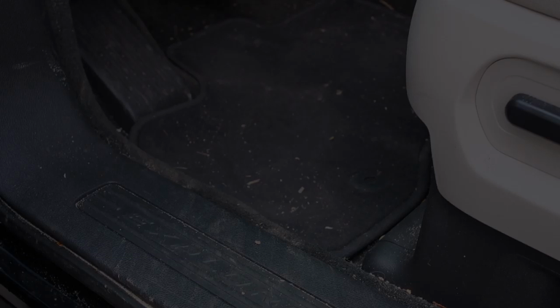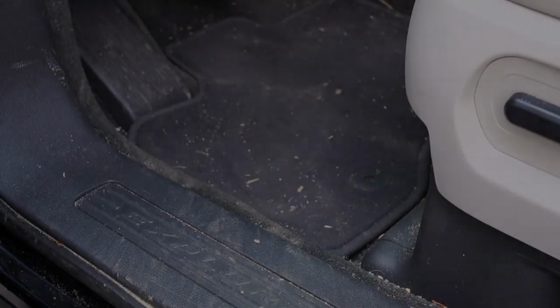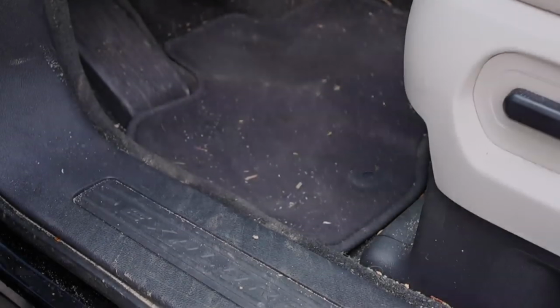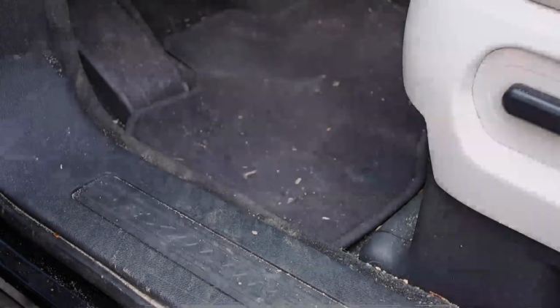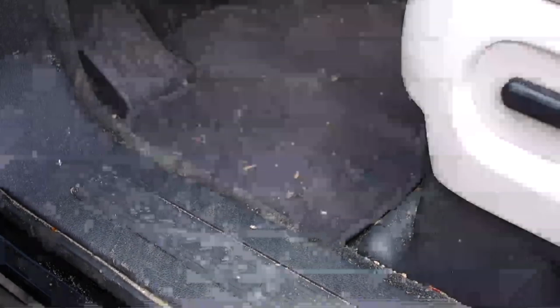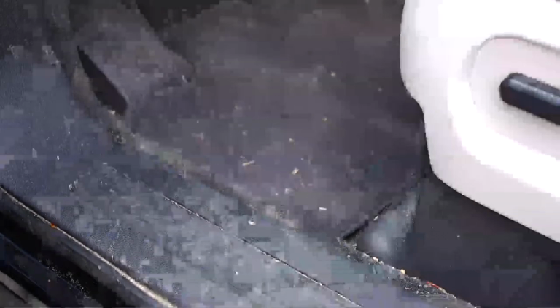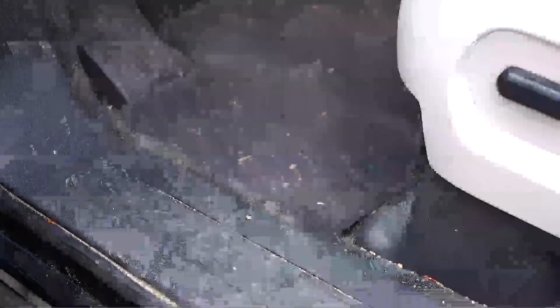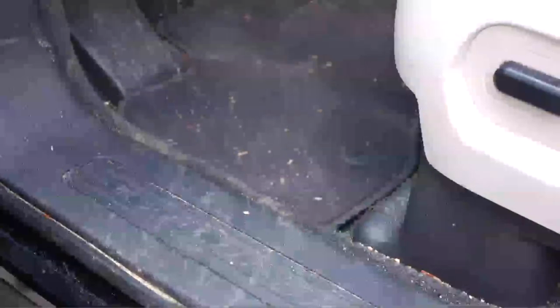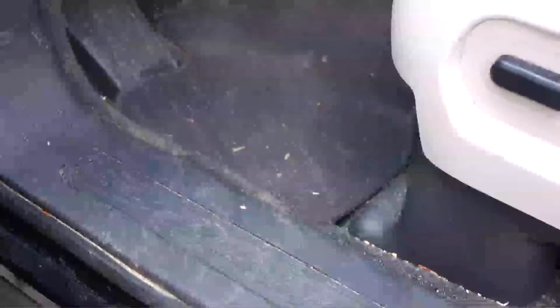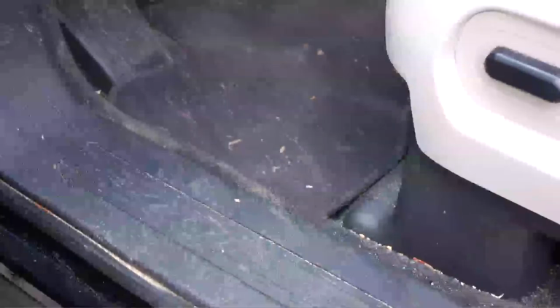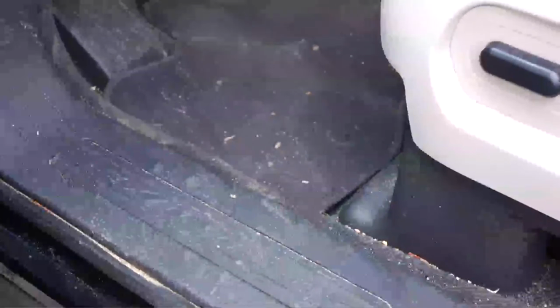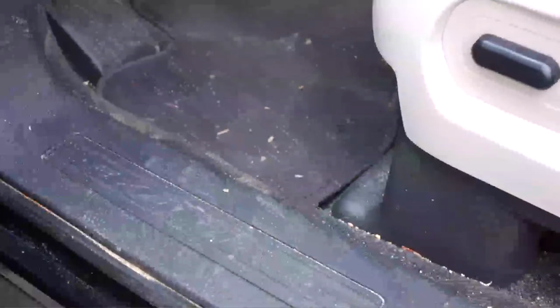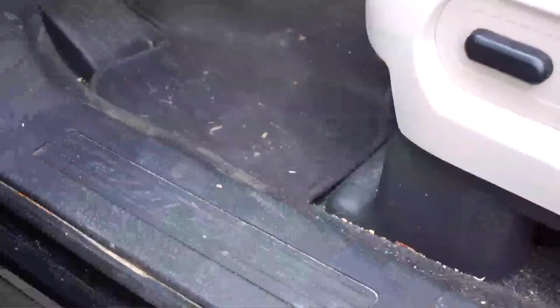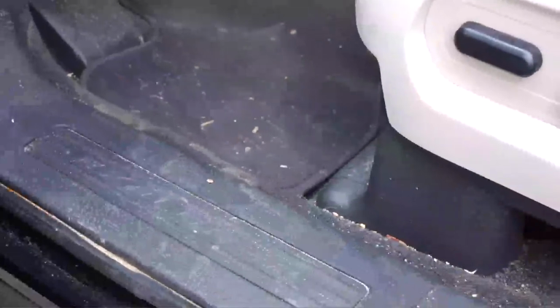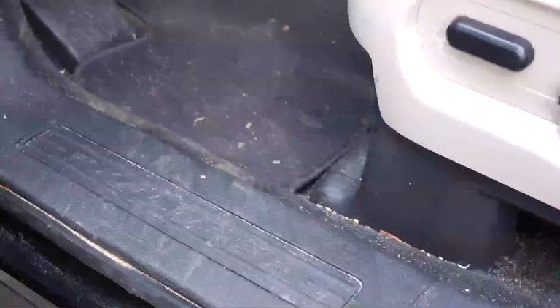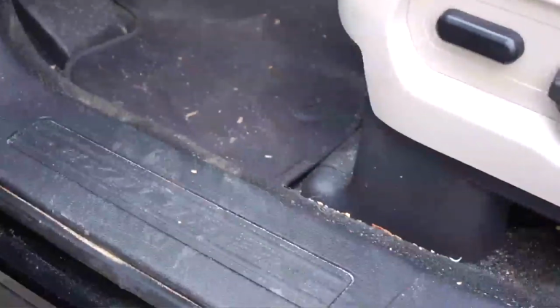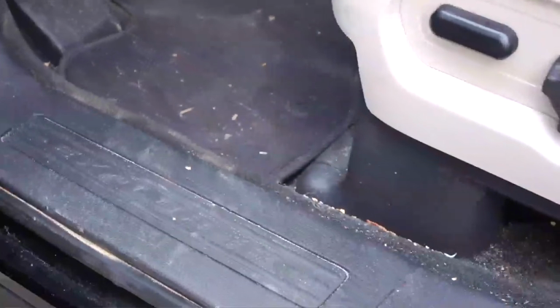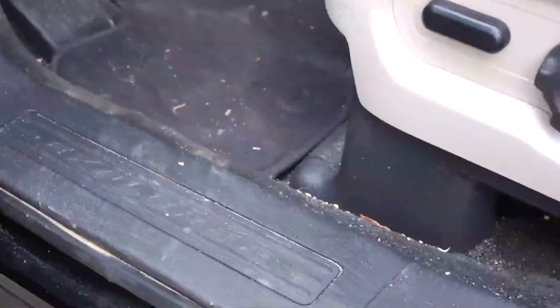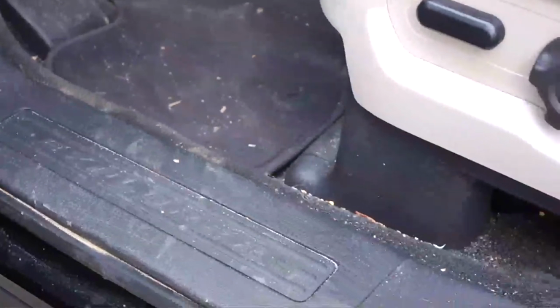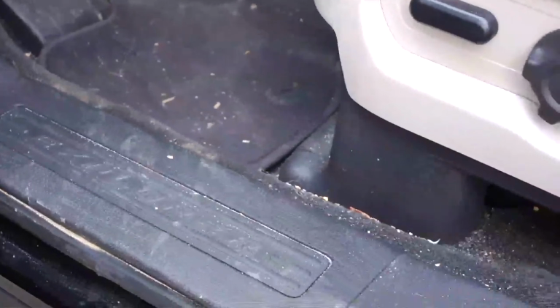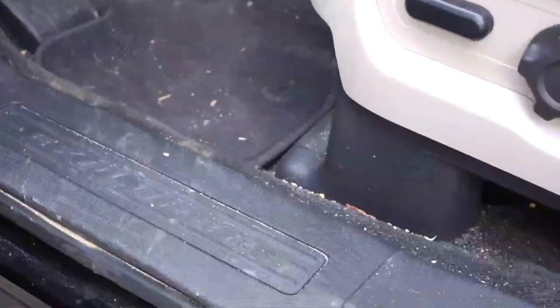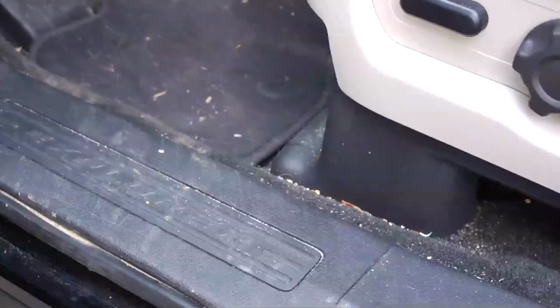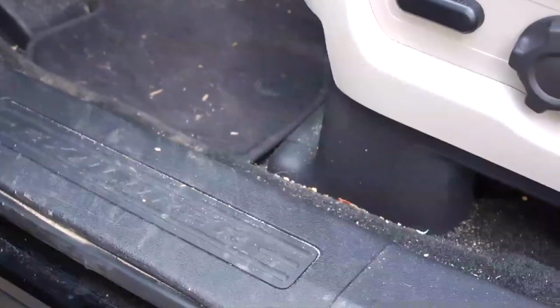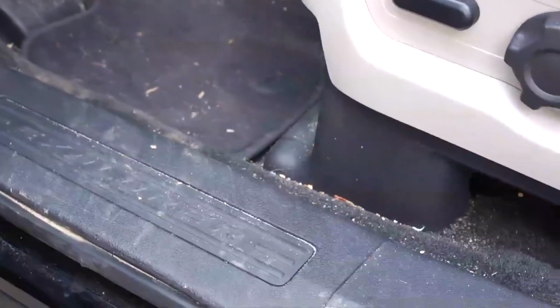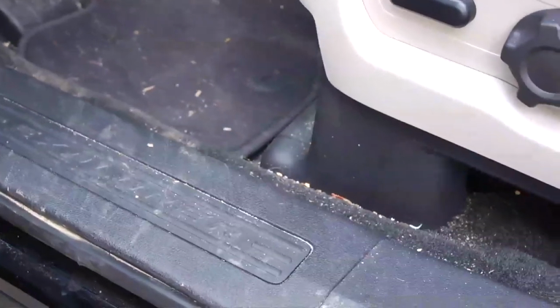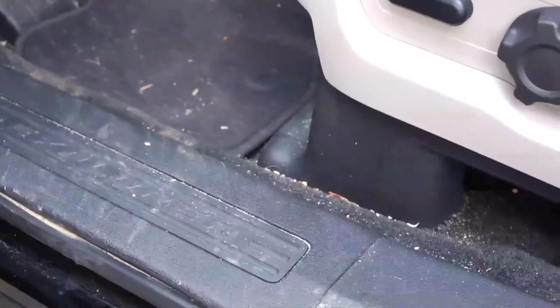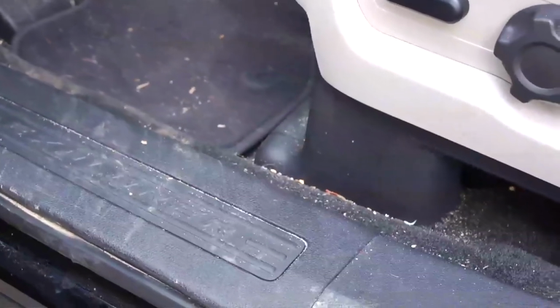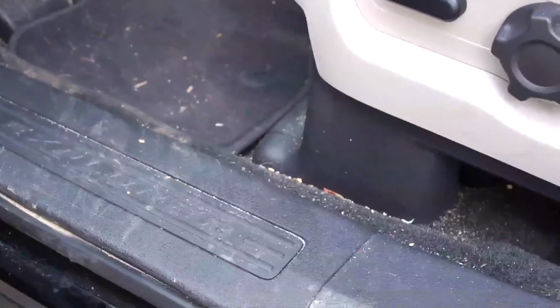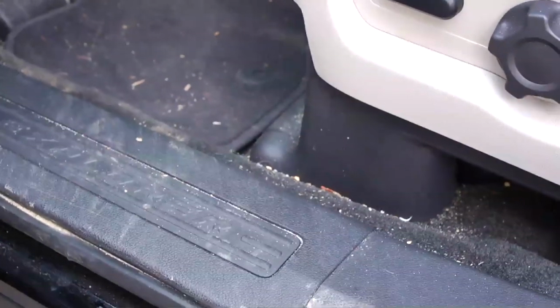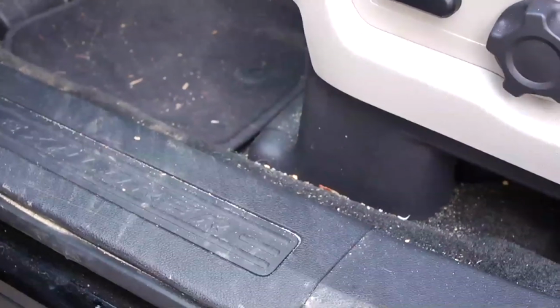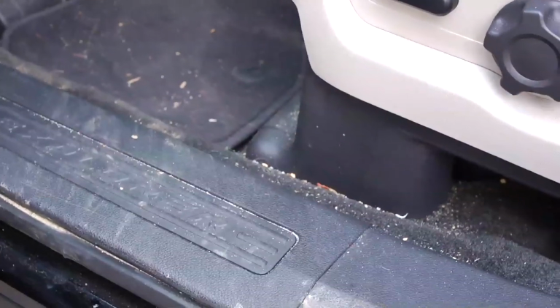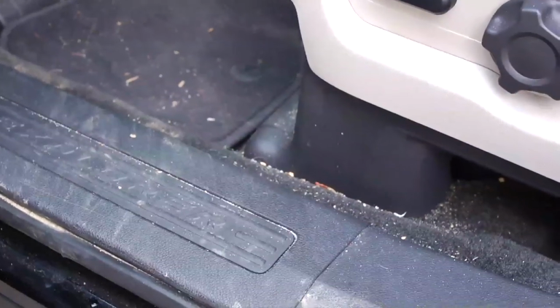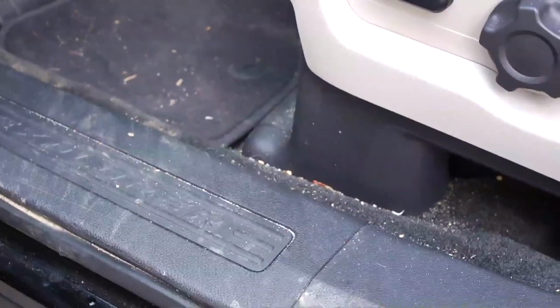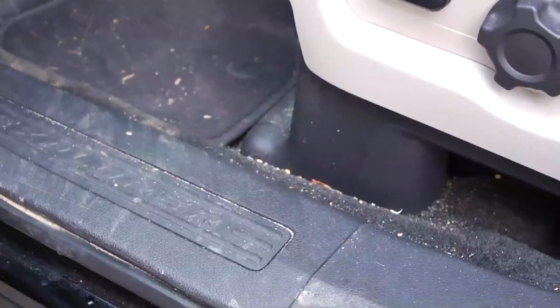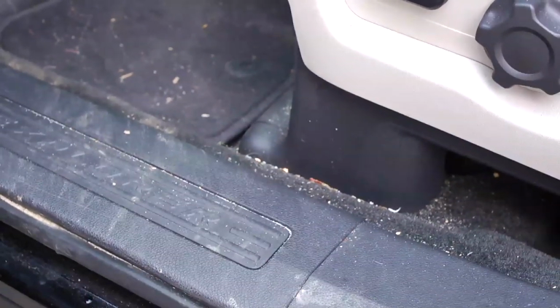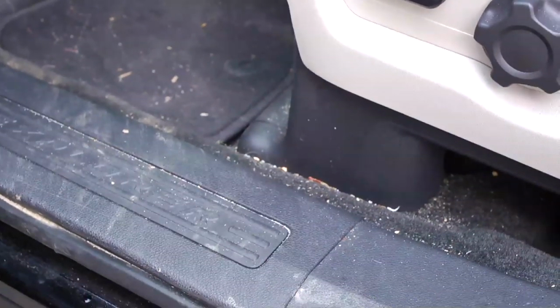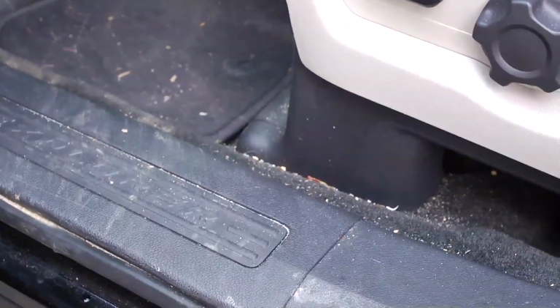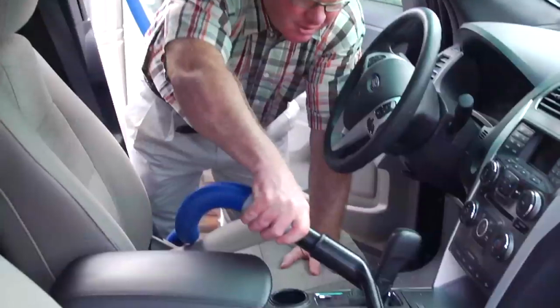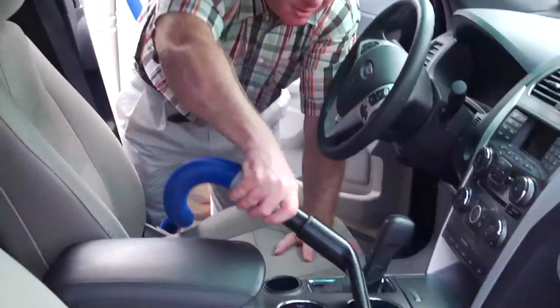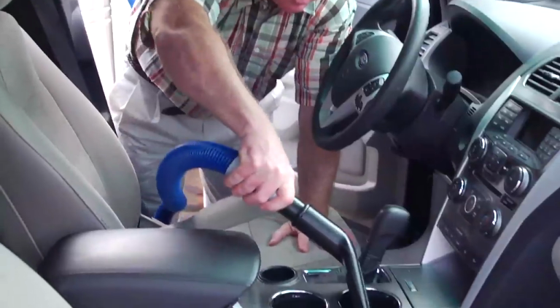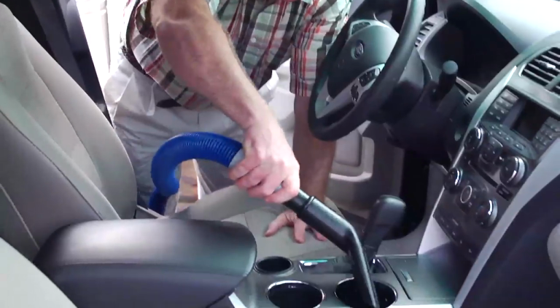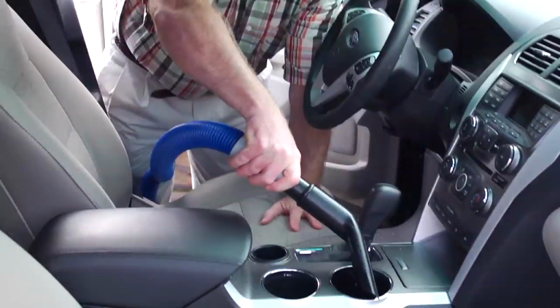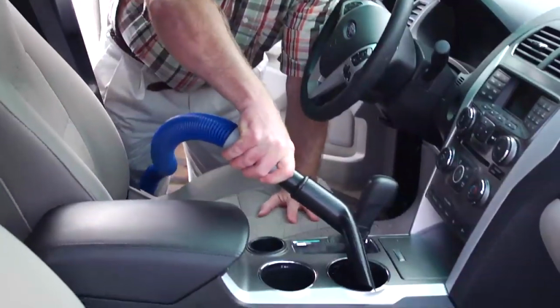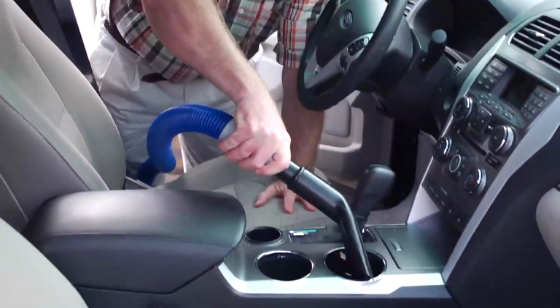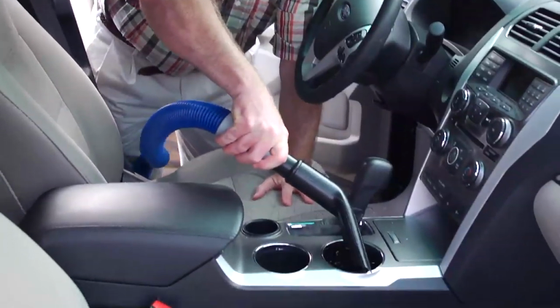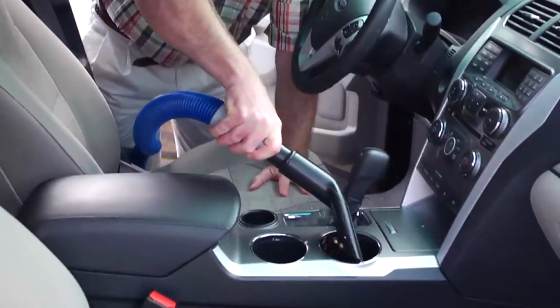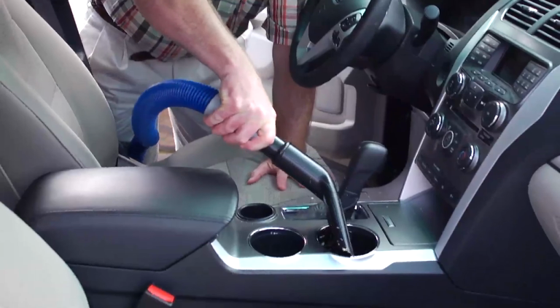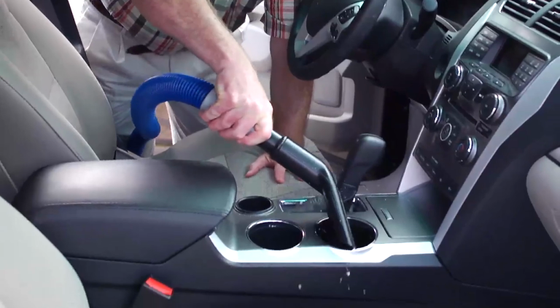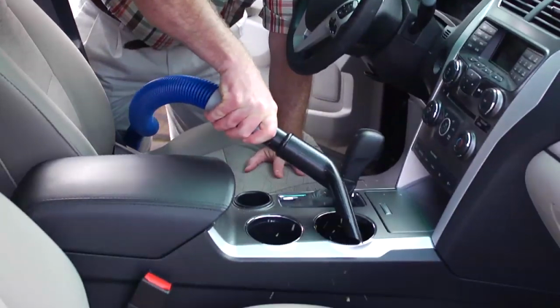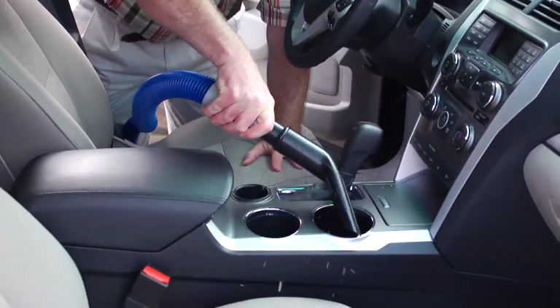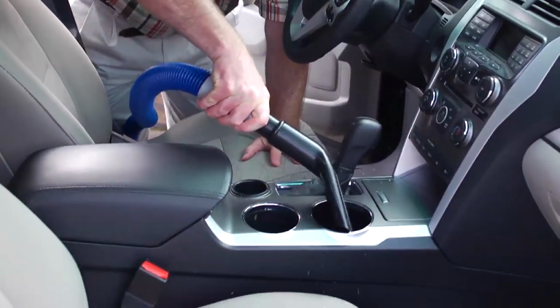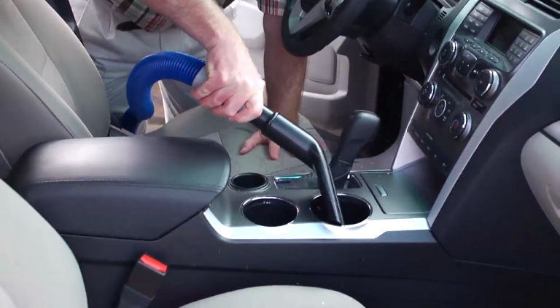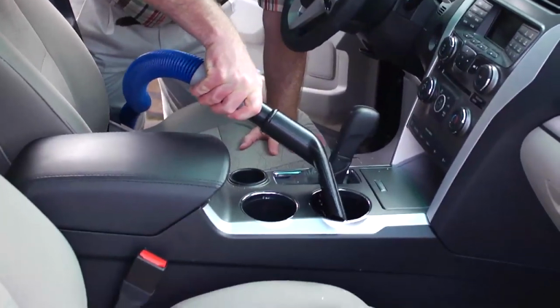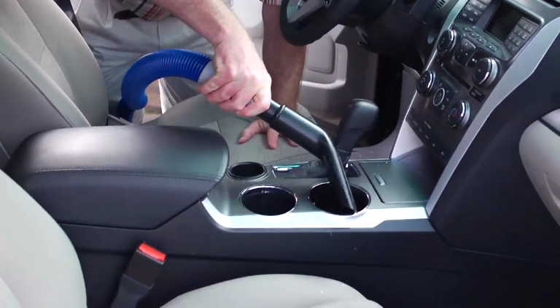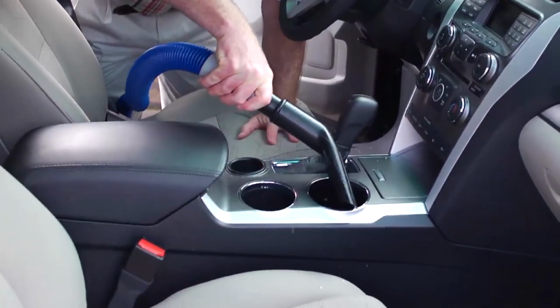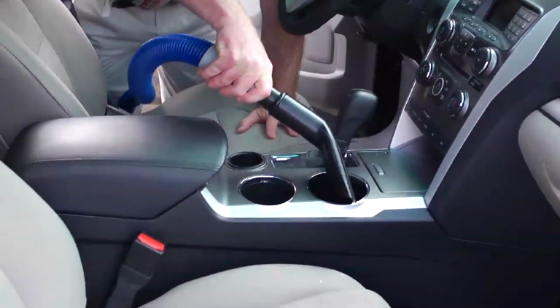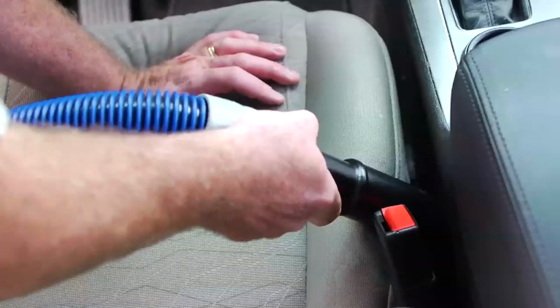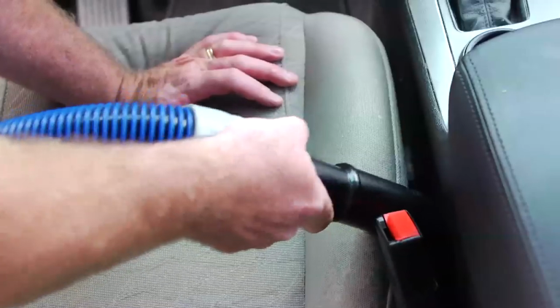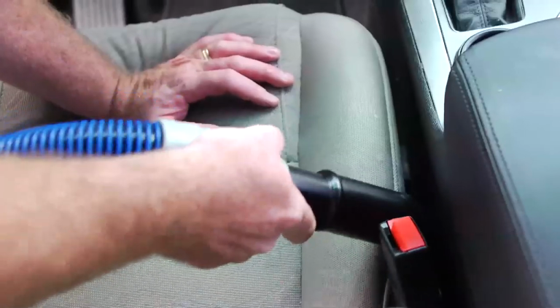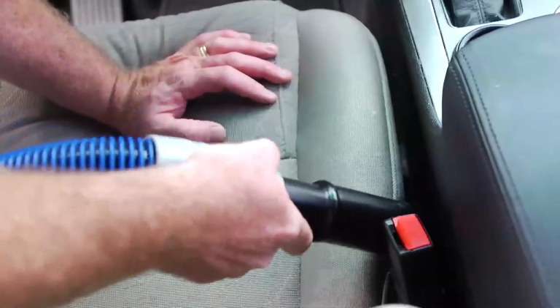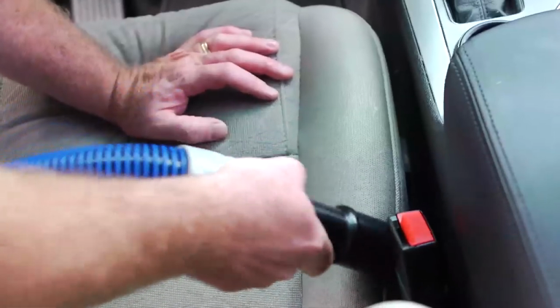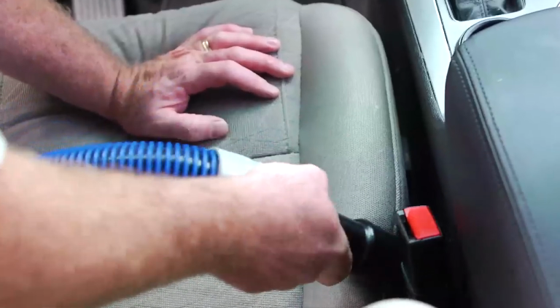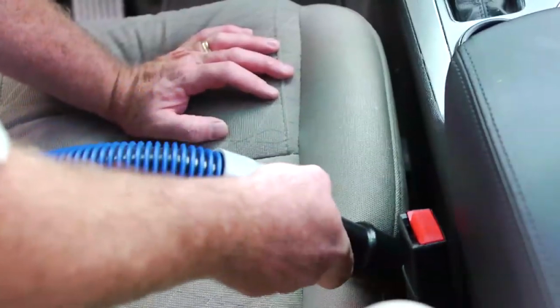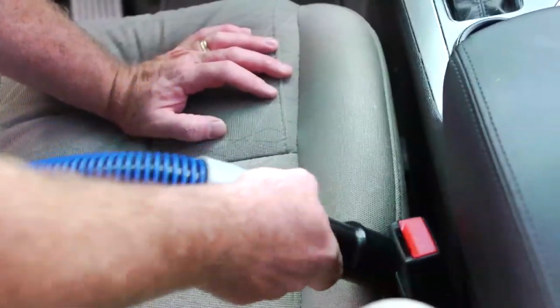Frustrated because you can't get your car interior really clean? Tired of not being able to get the crumbs out of your cup holders and in between the seats?